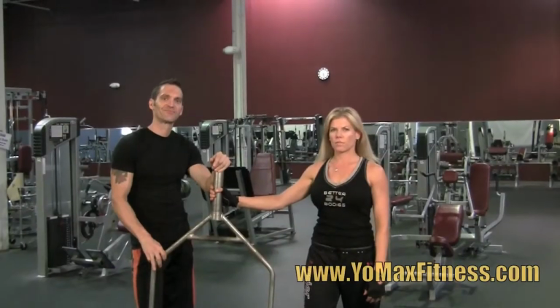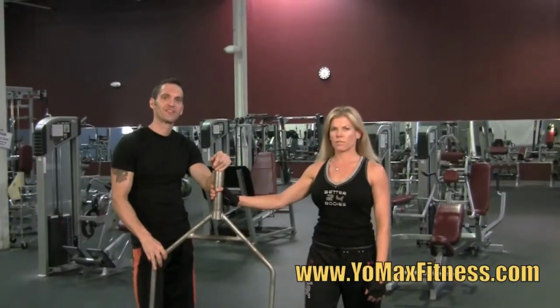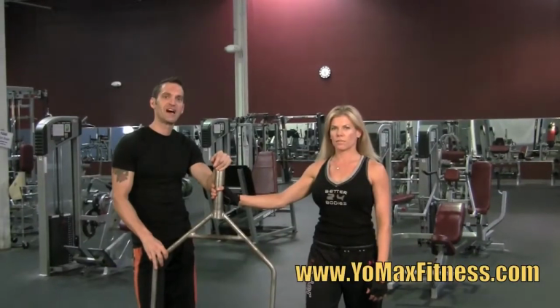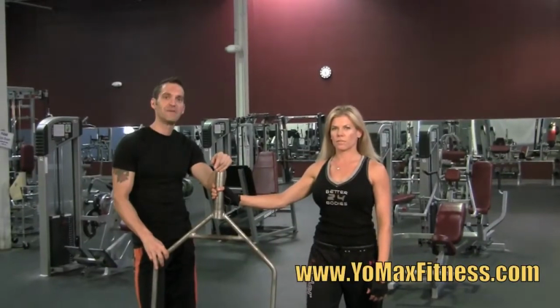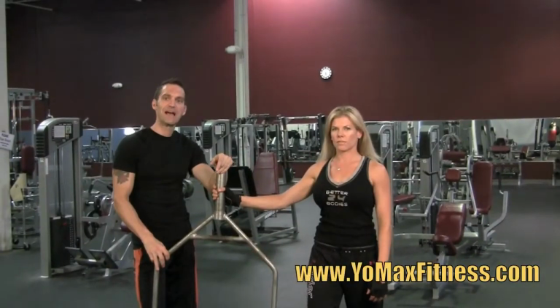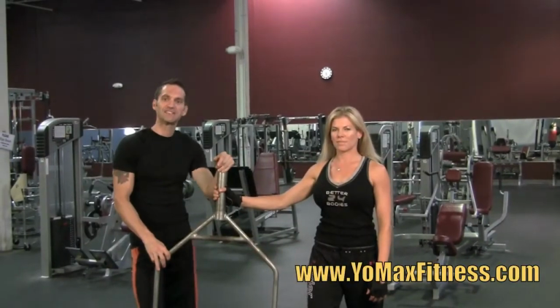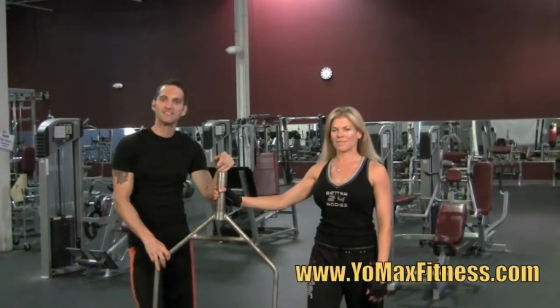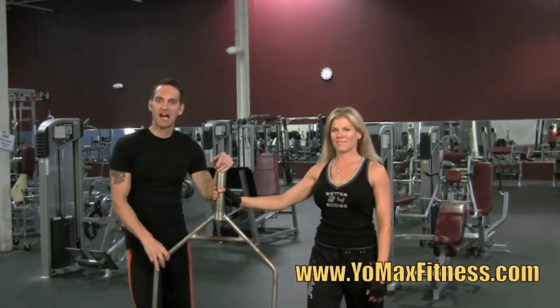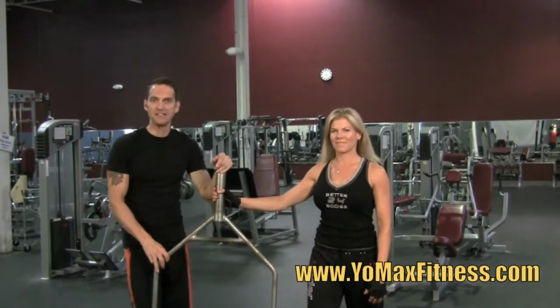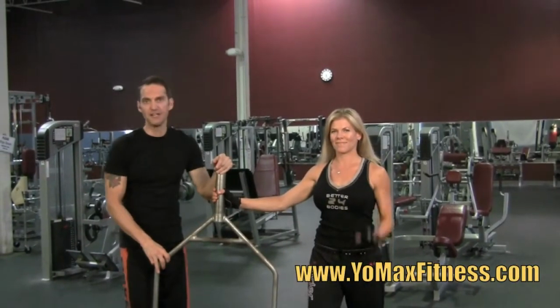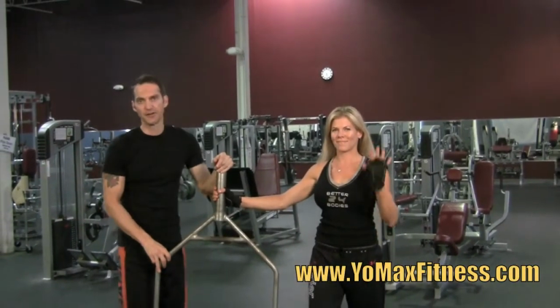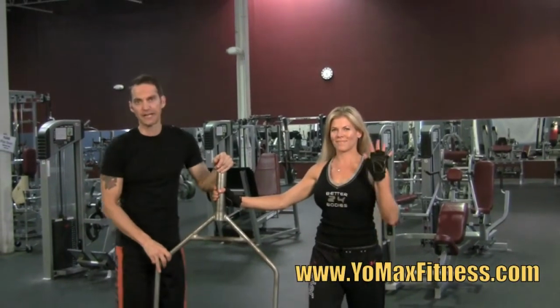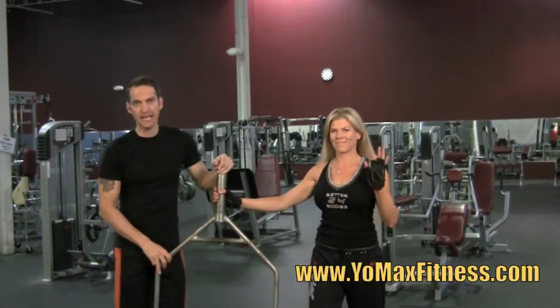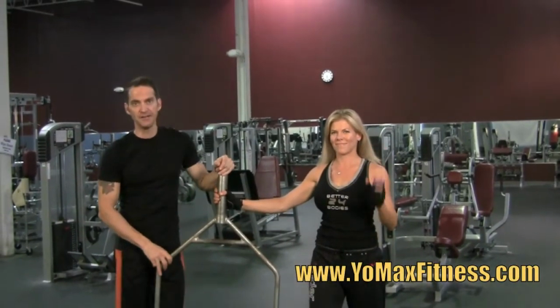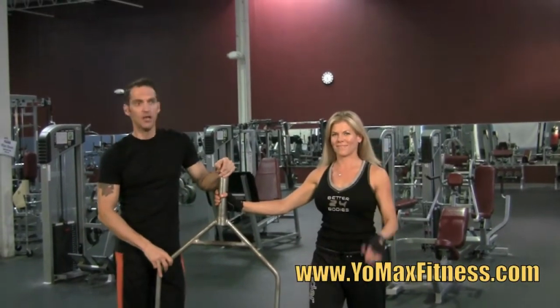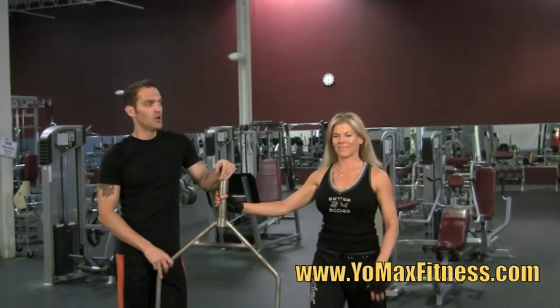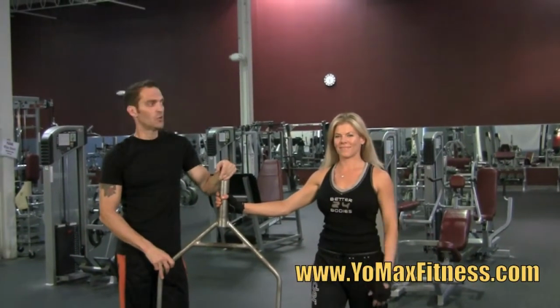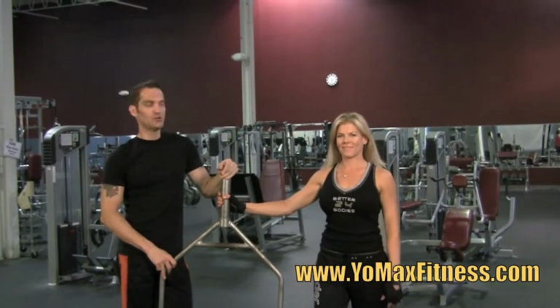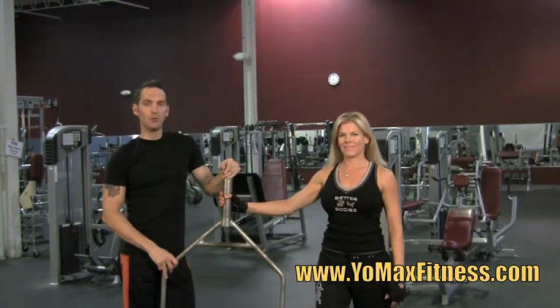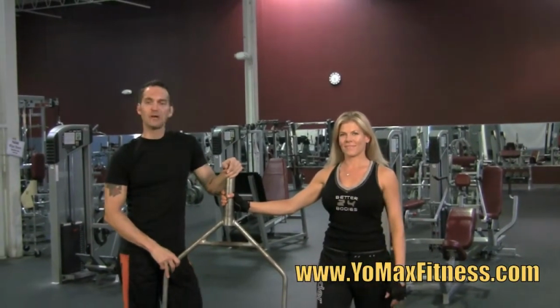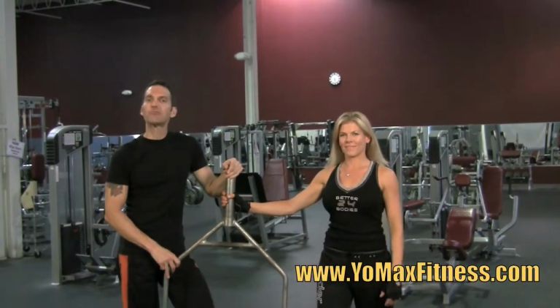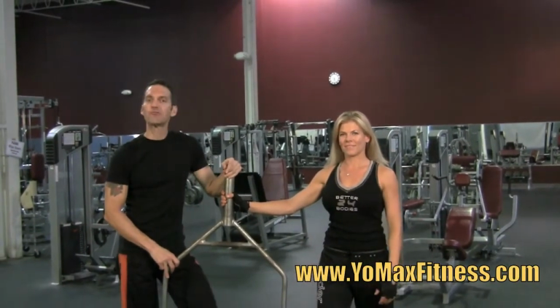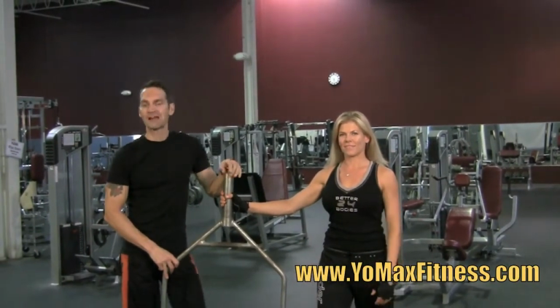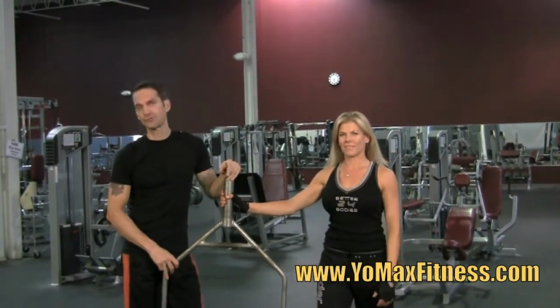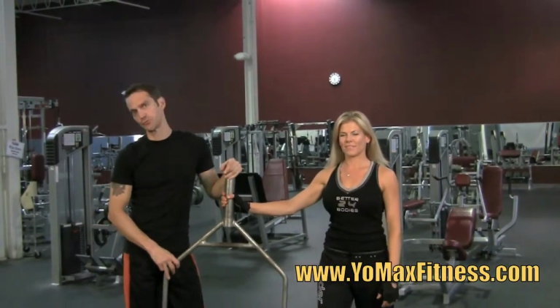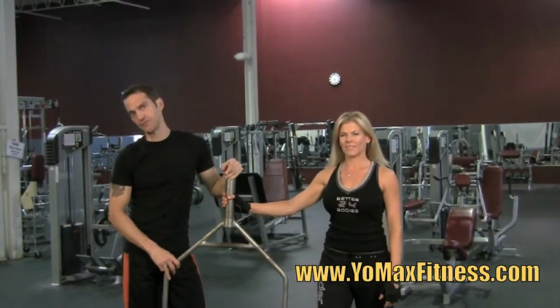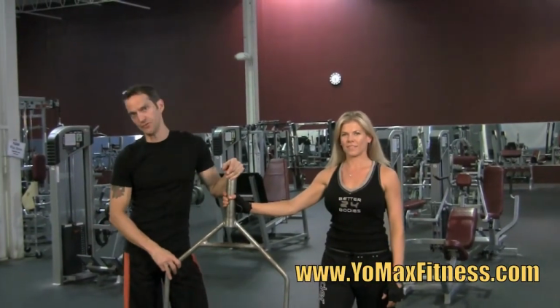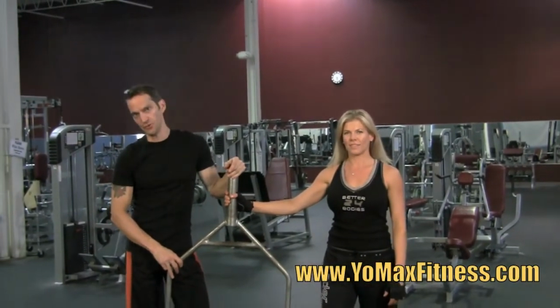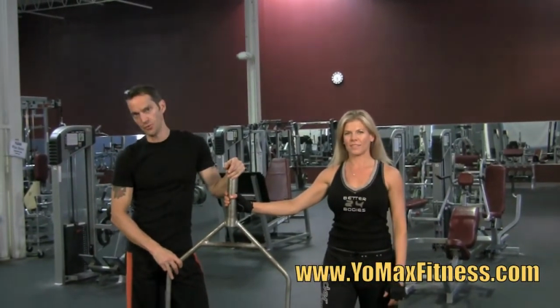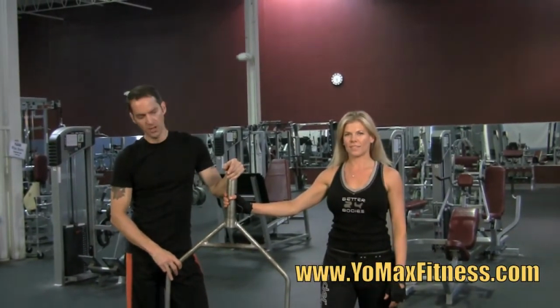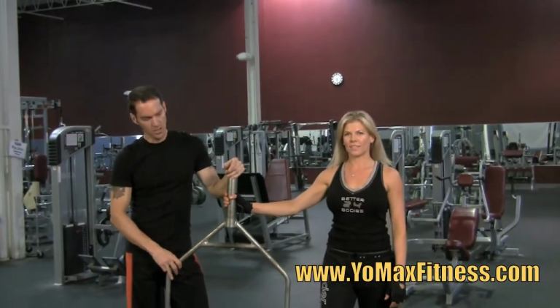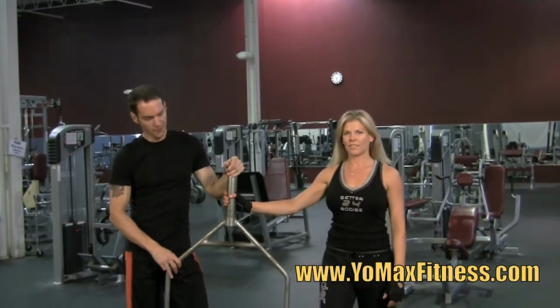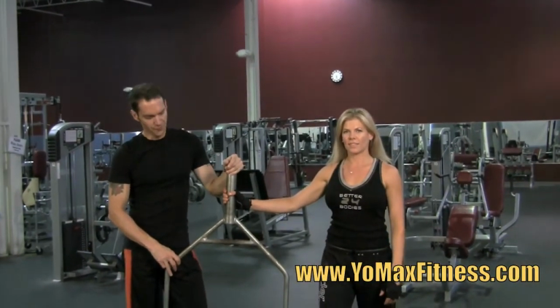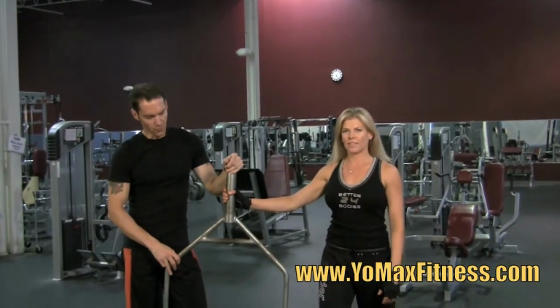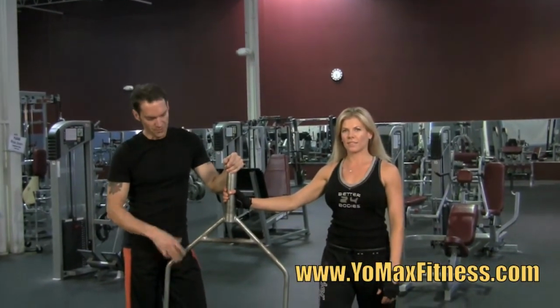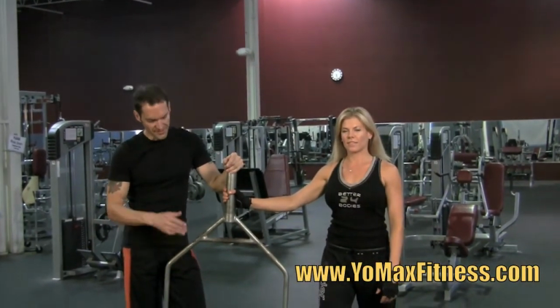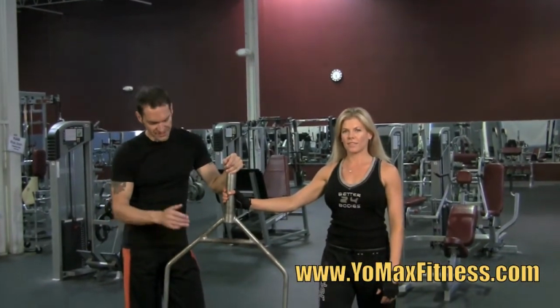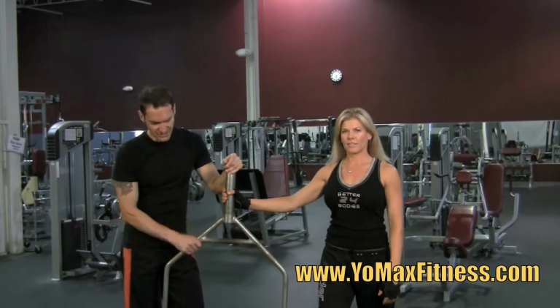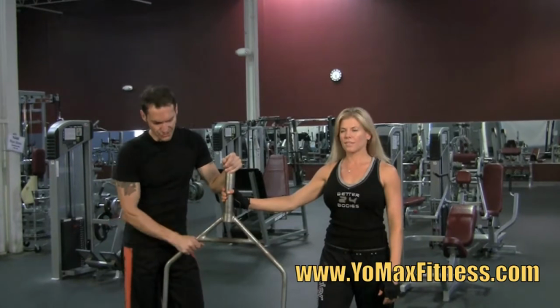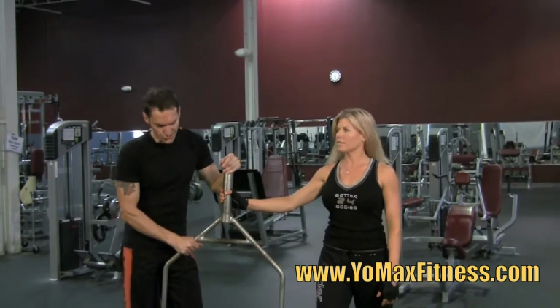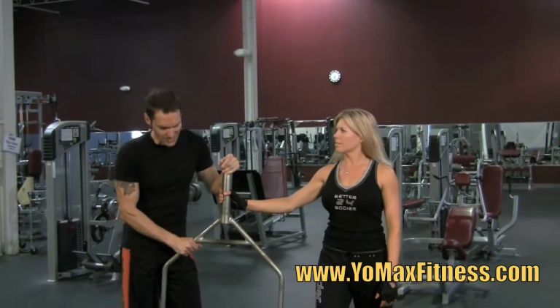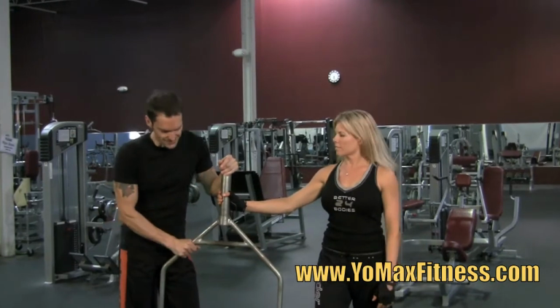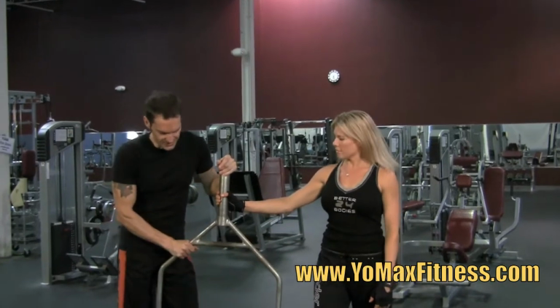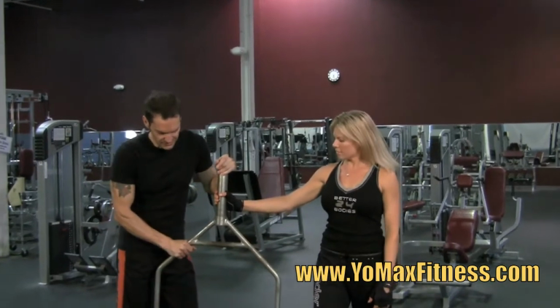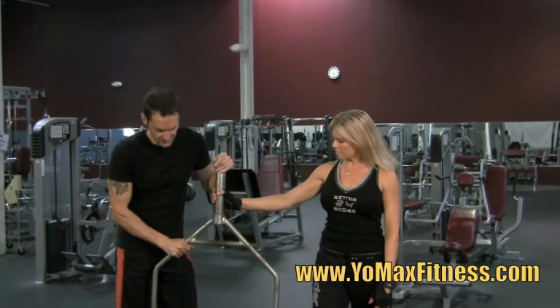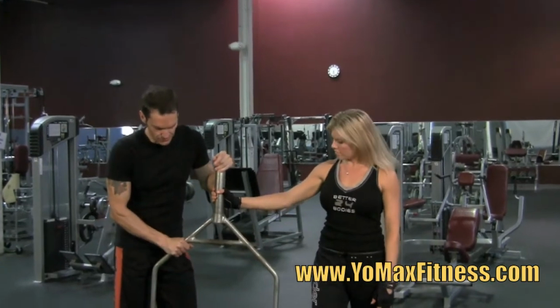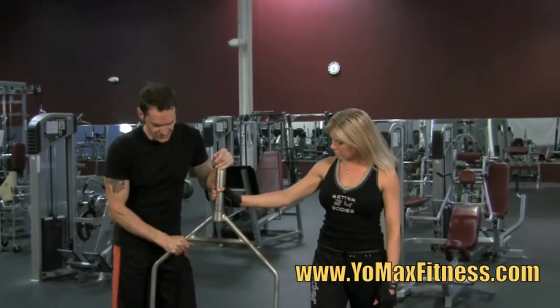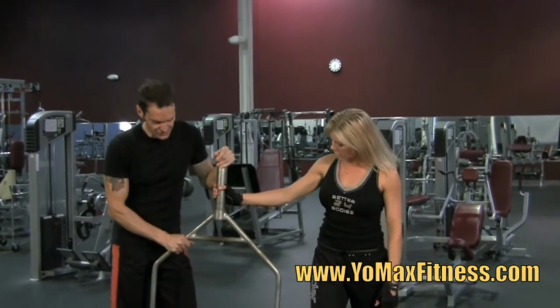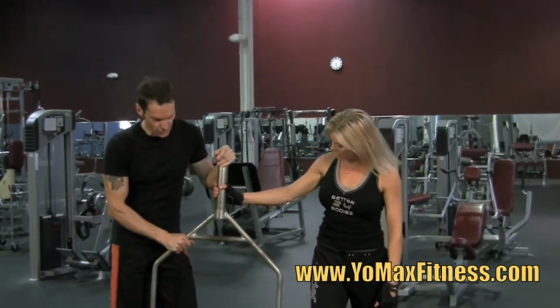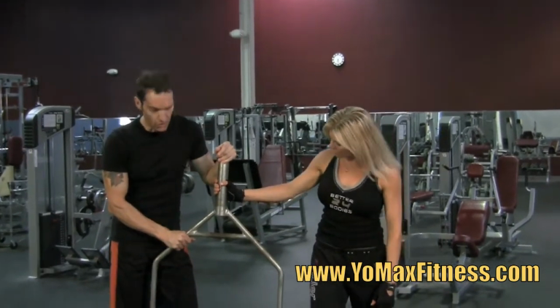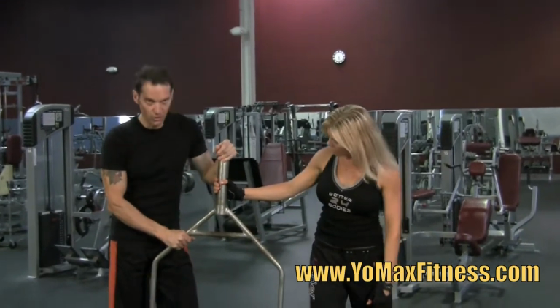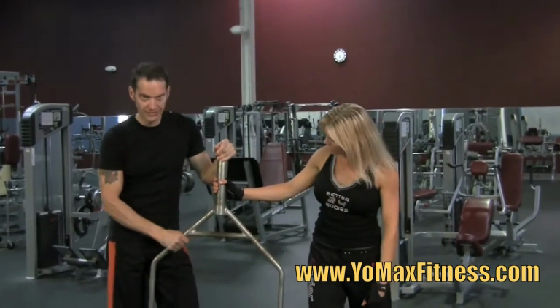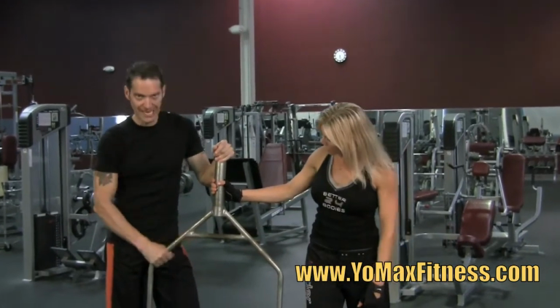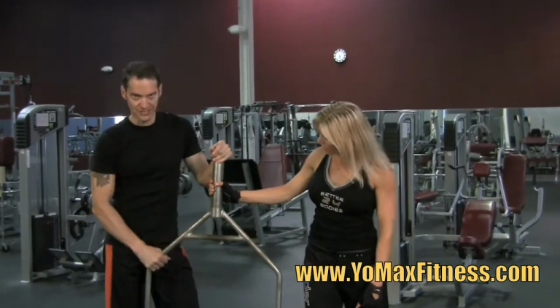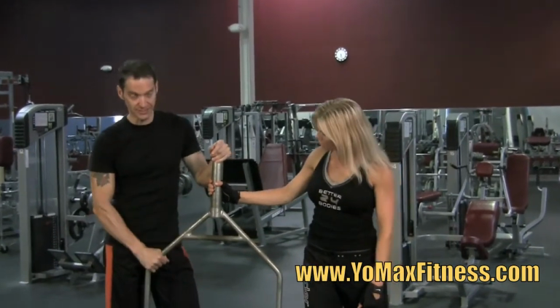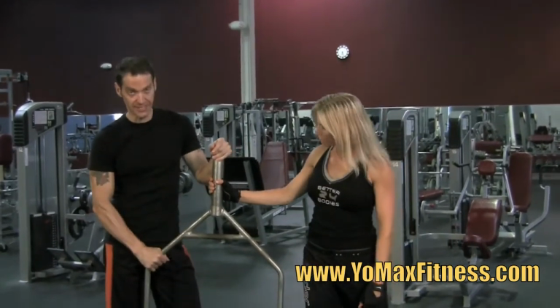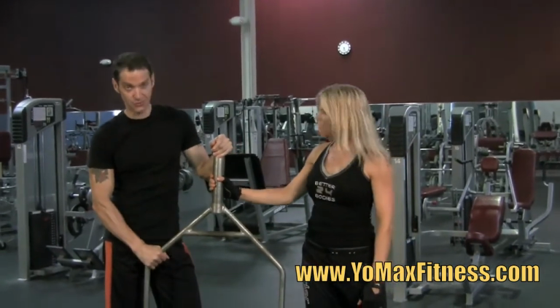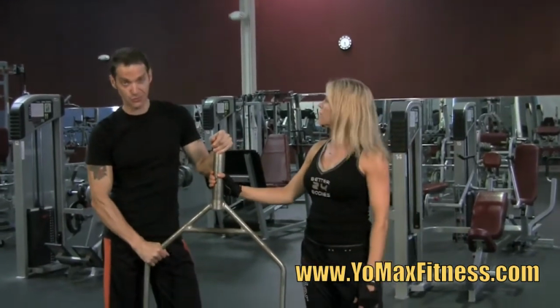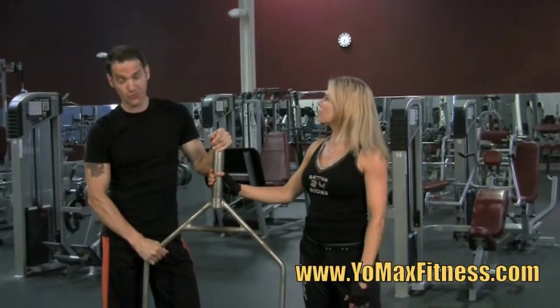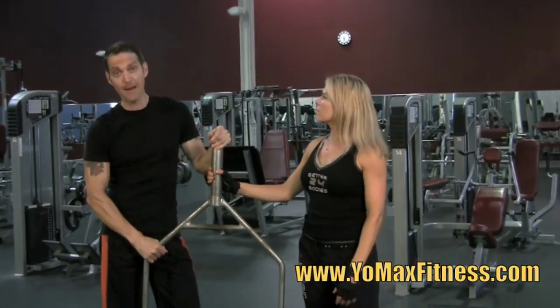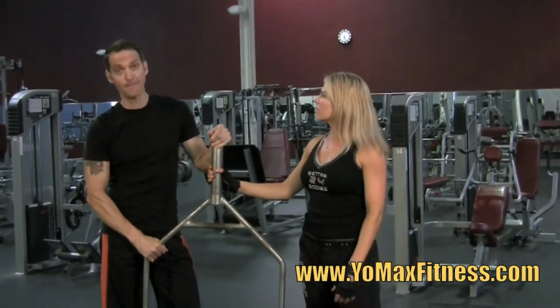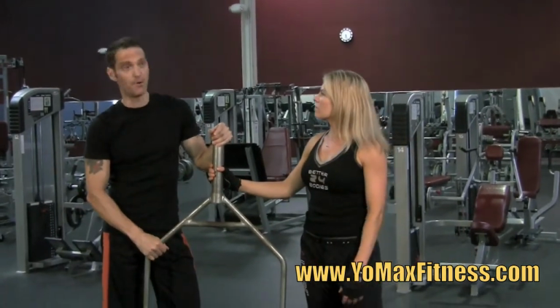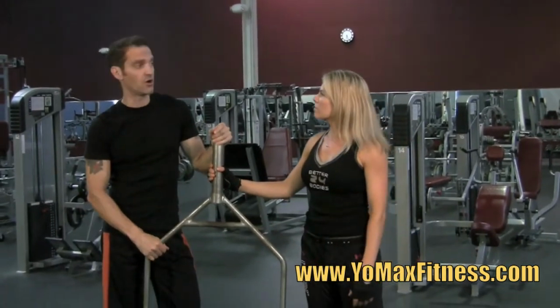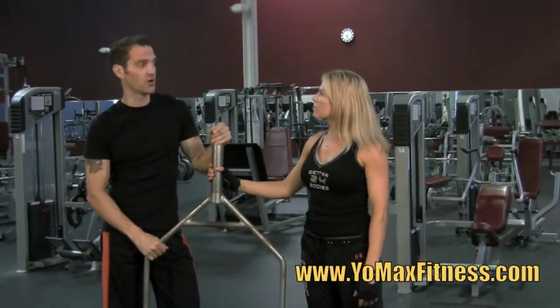Hi, Max and Tanya here again. We're doing a product review for this contraption, which is called a trap bar.